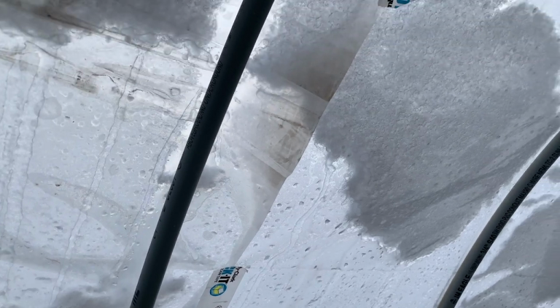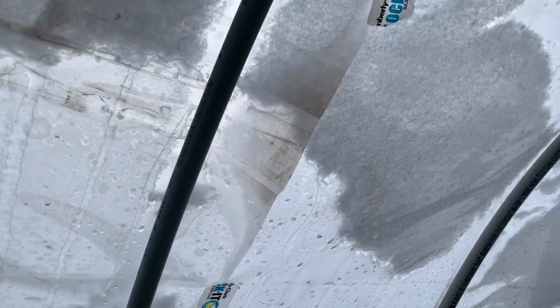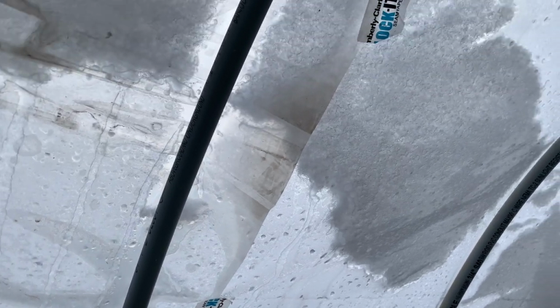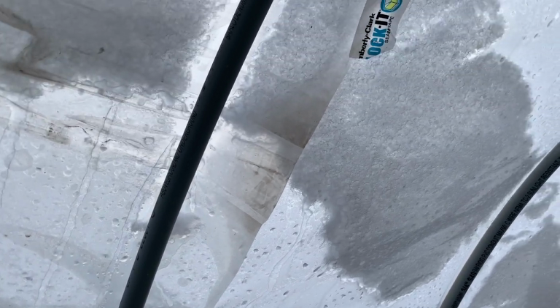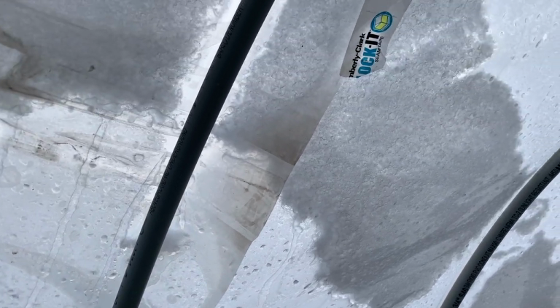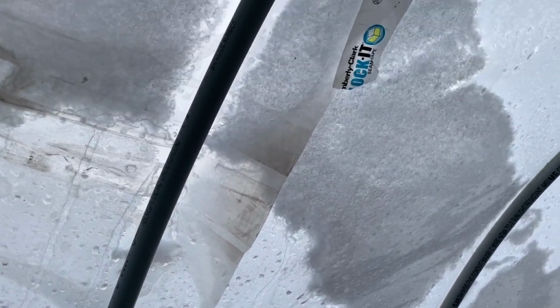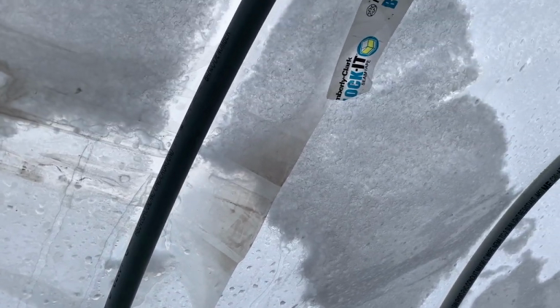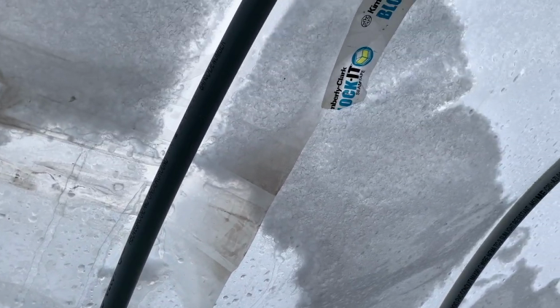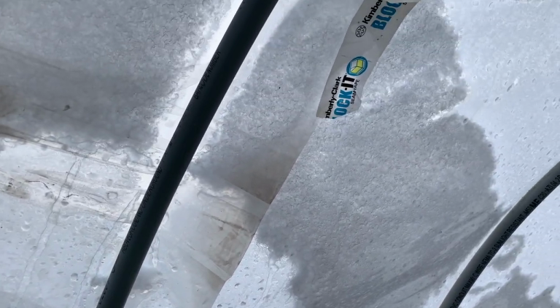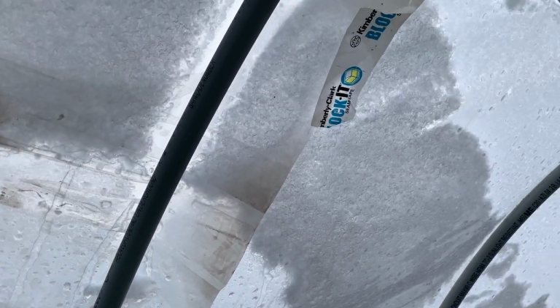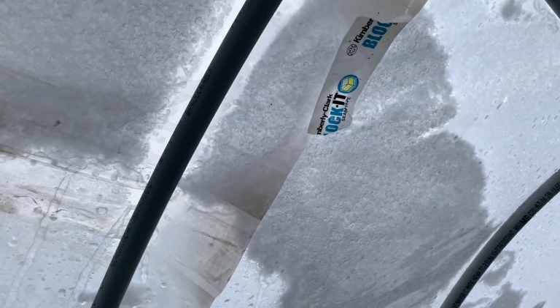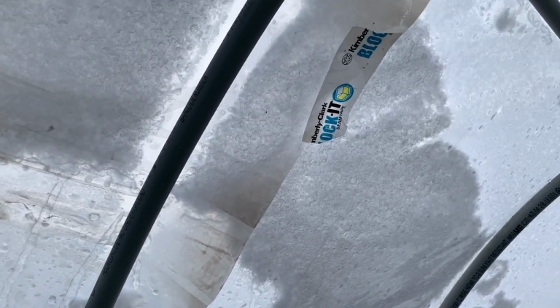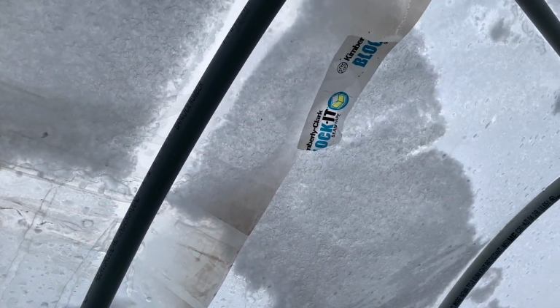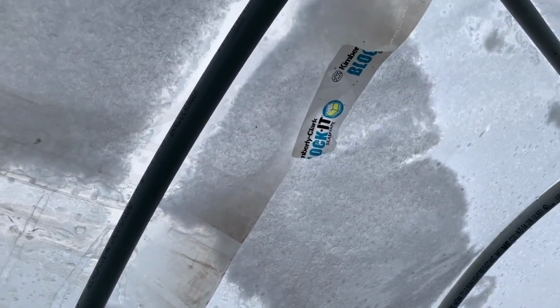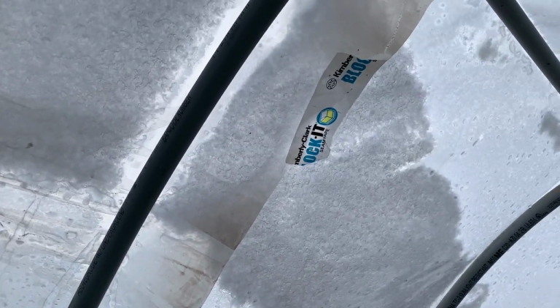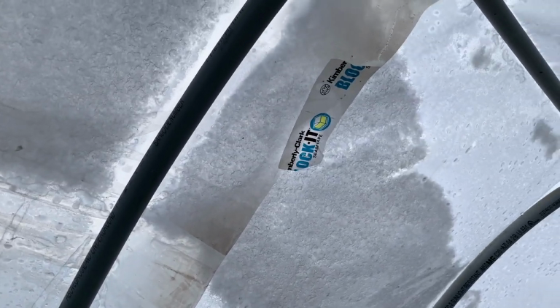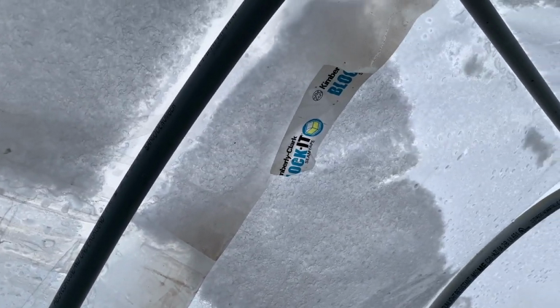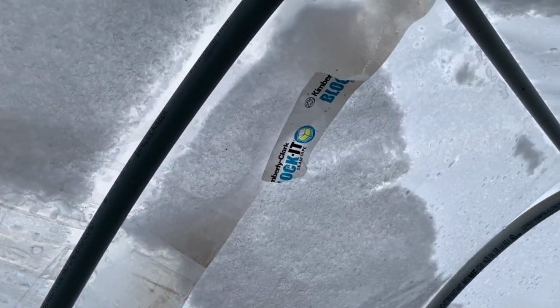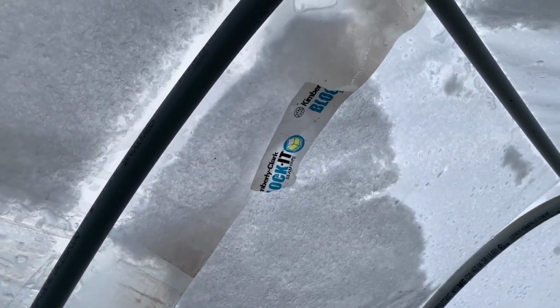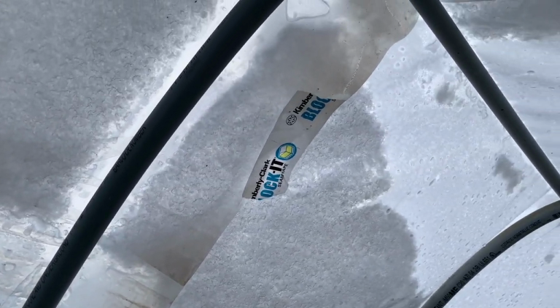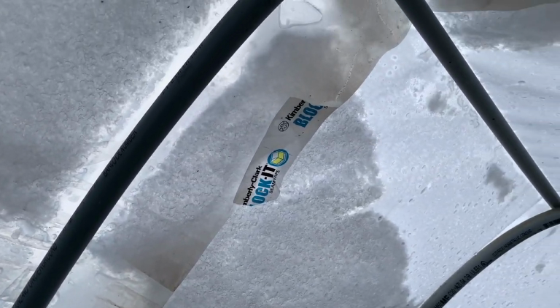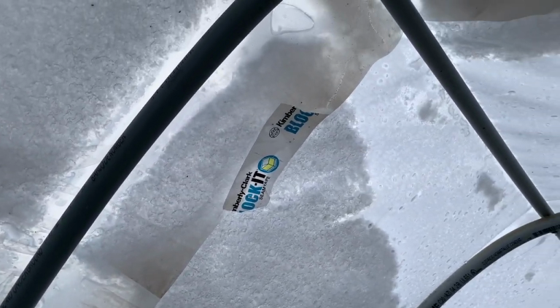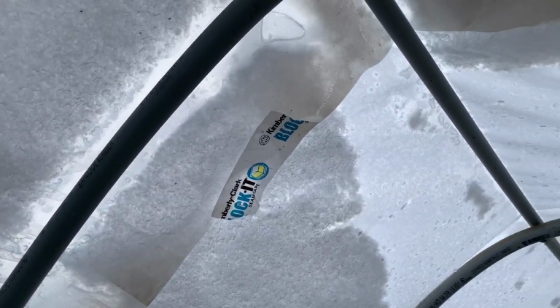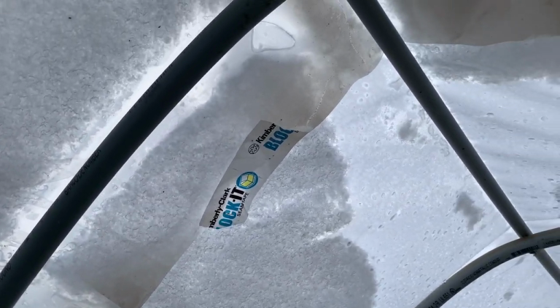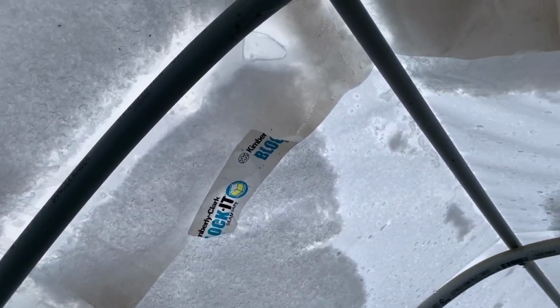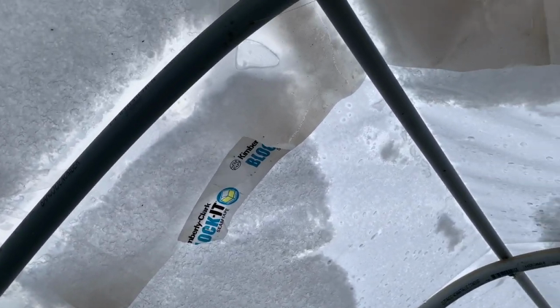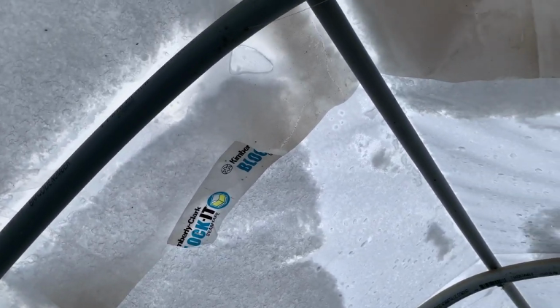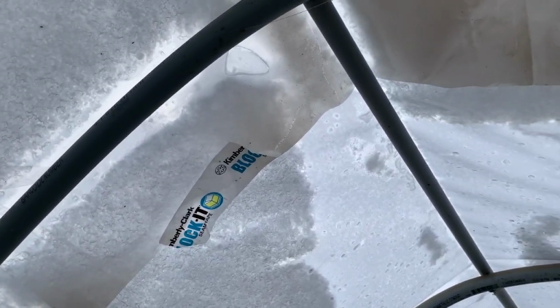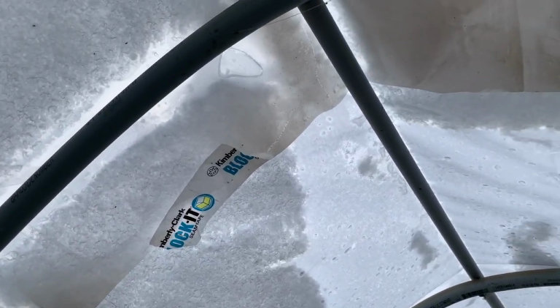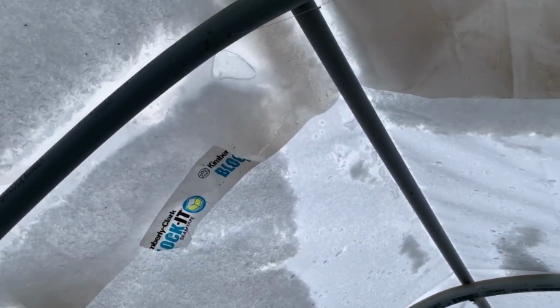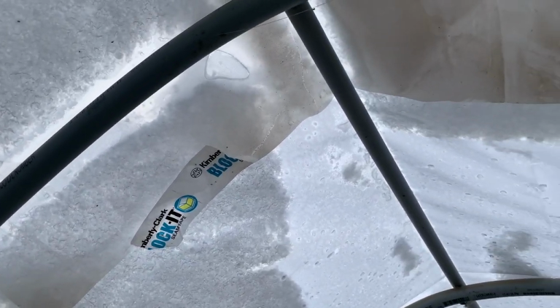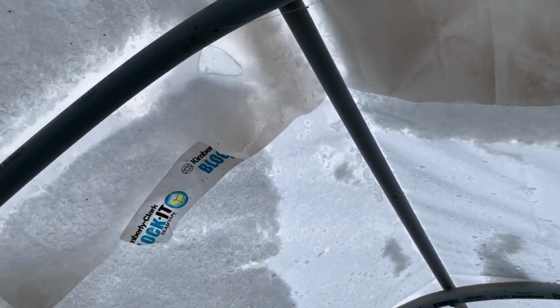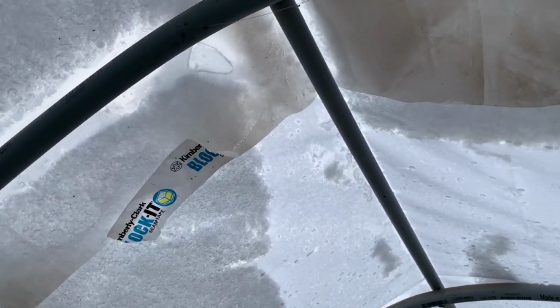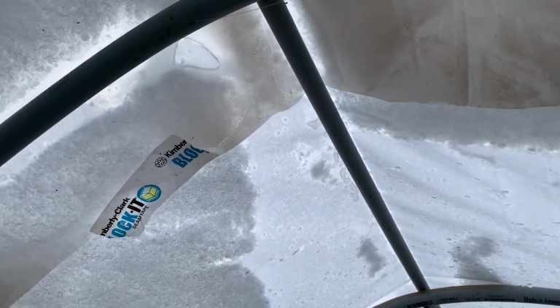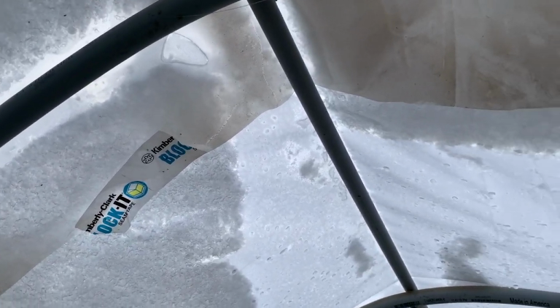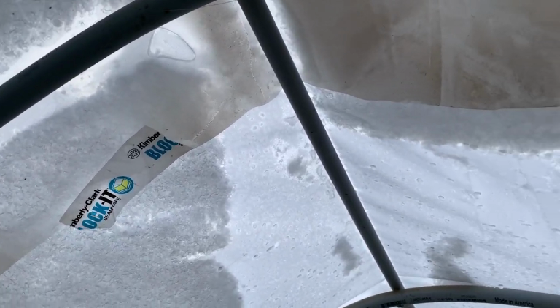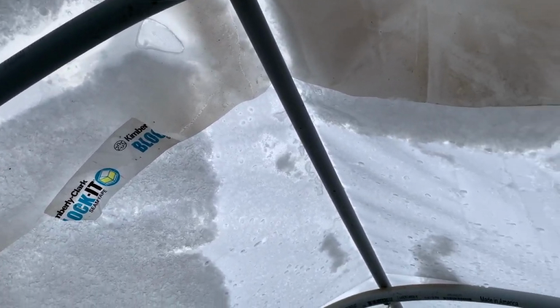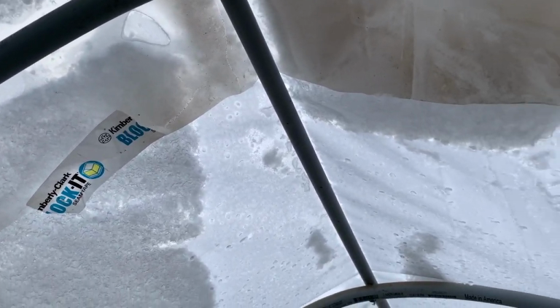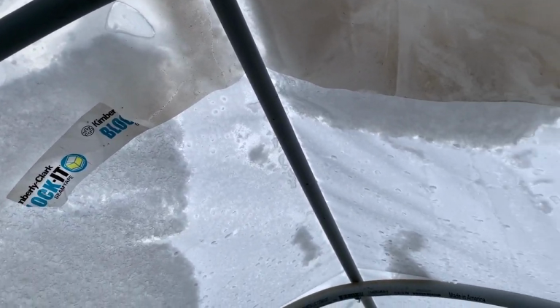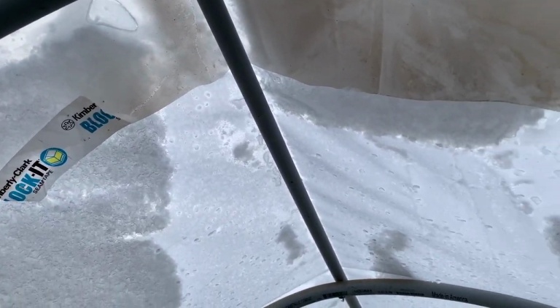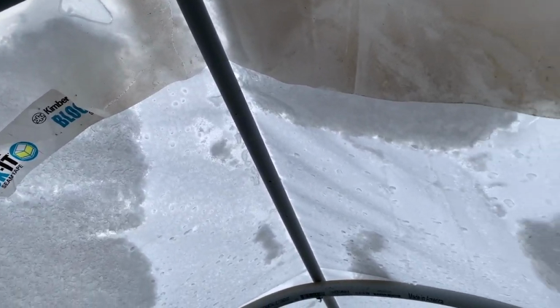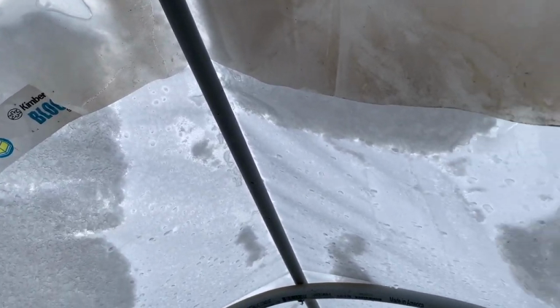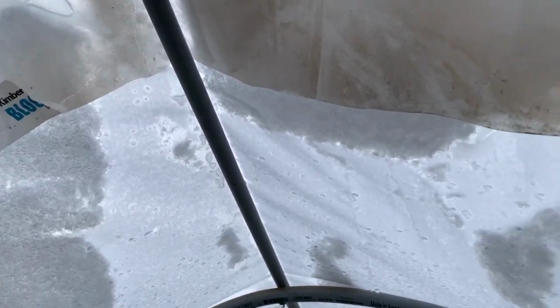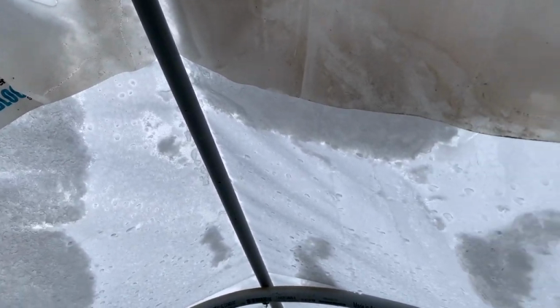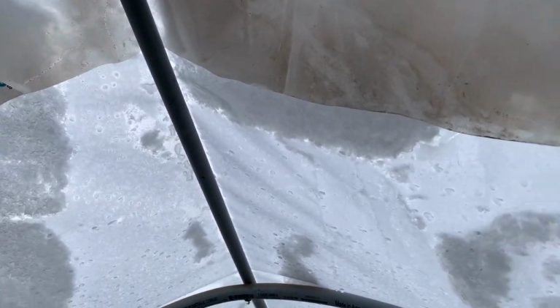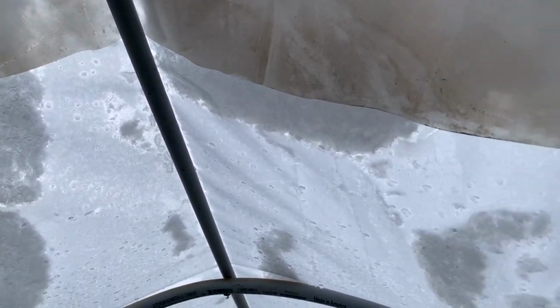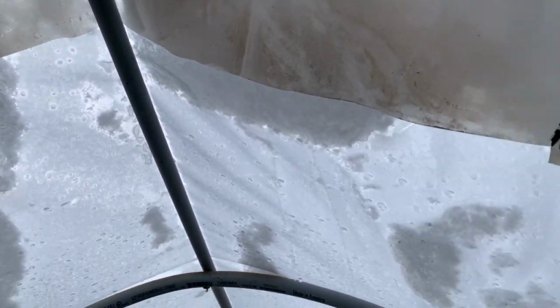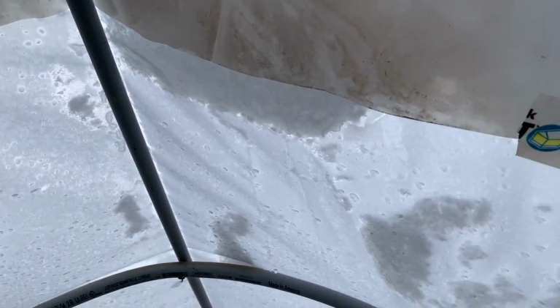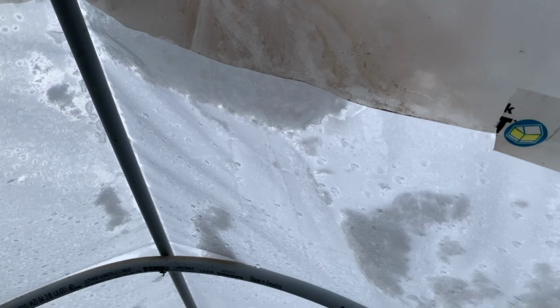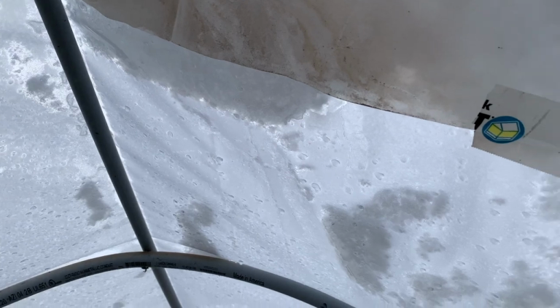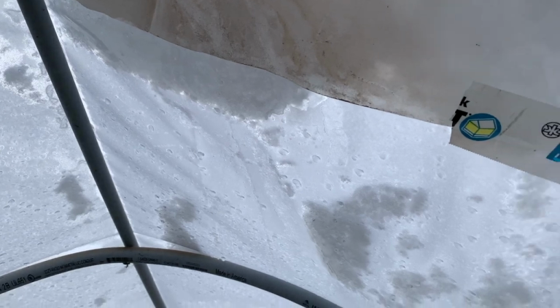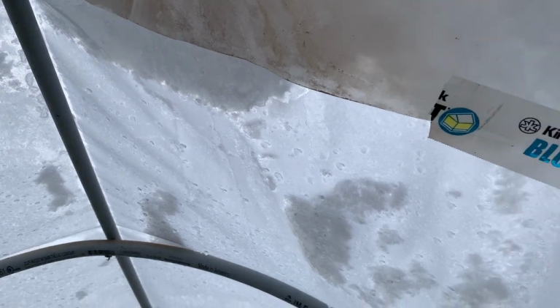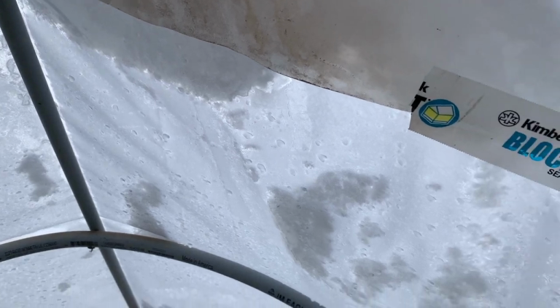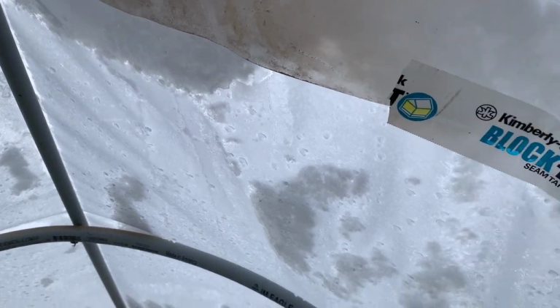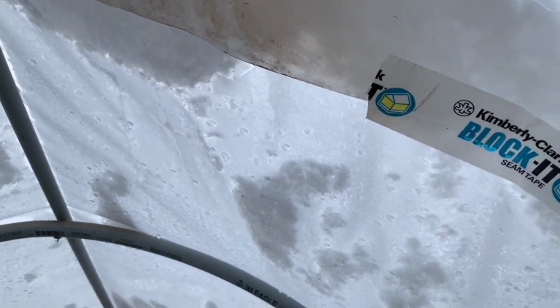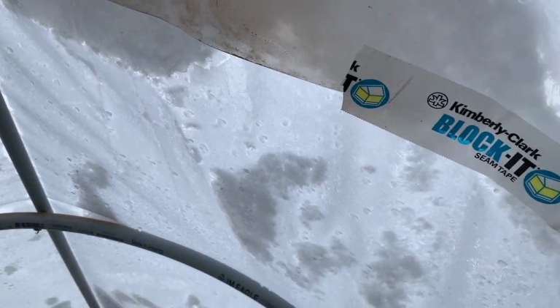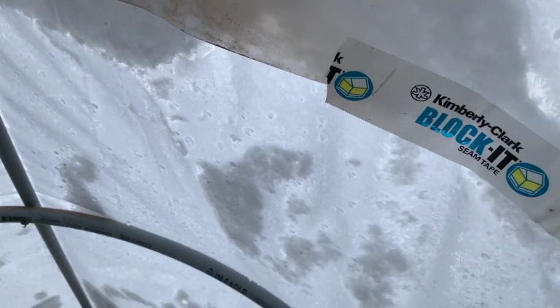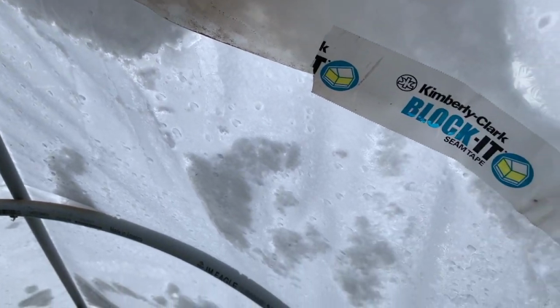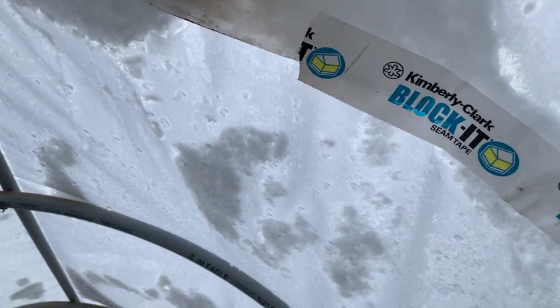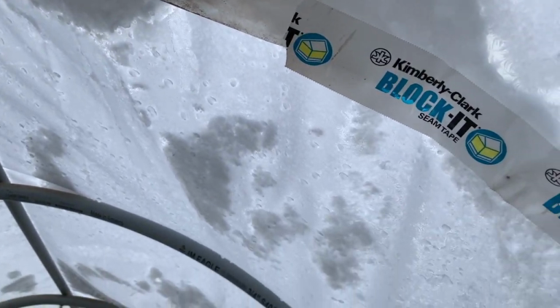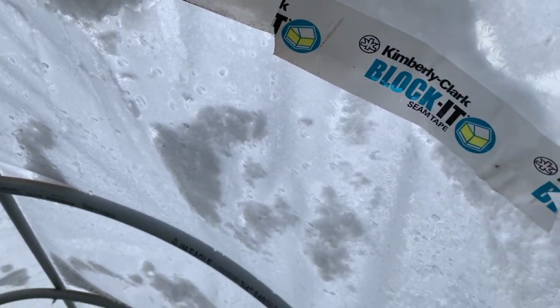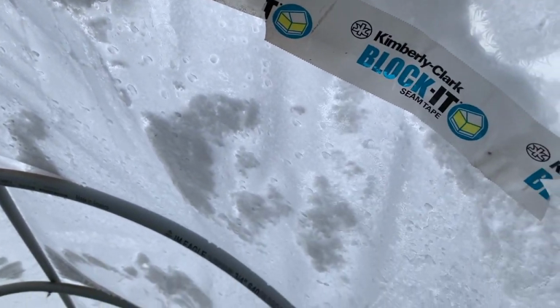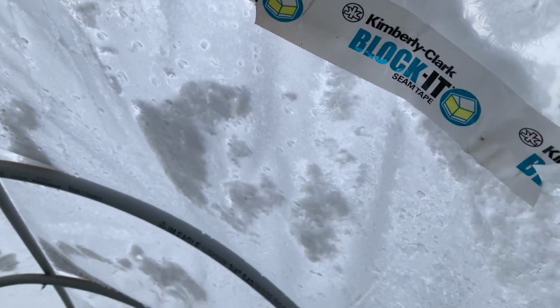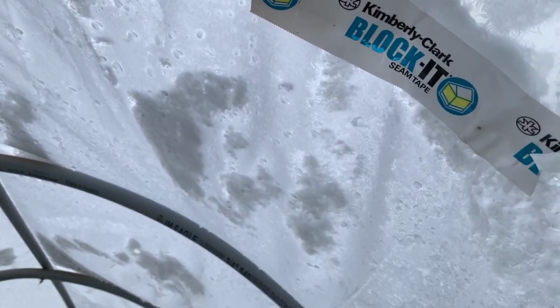On this side I screwed those PVC pipes to that header running across. I didn't even have a full piece of poly to put across this thing — I two-pieced it, but it works great.